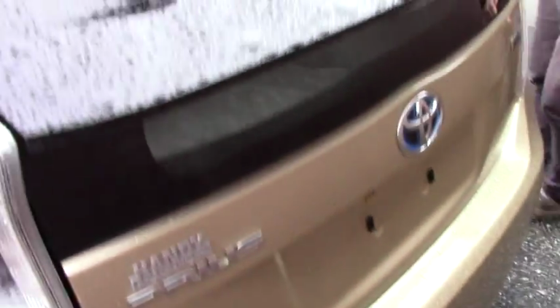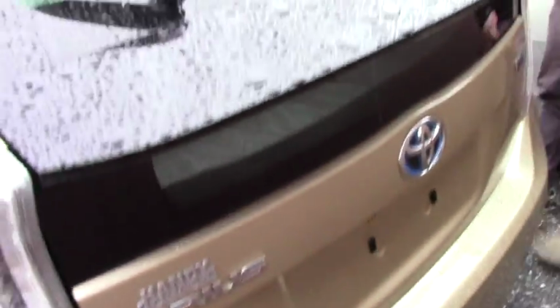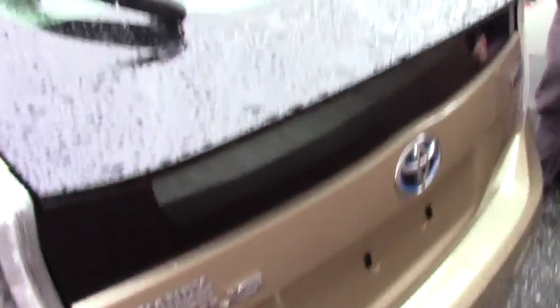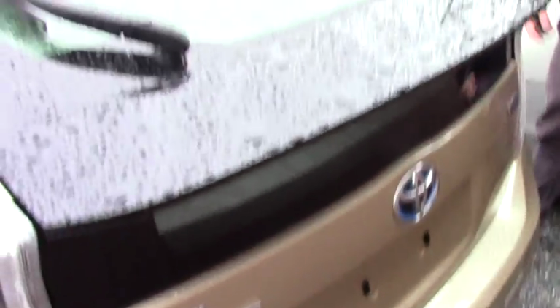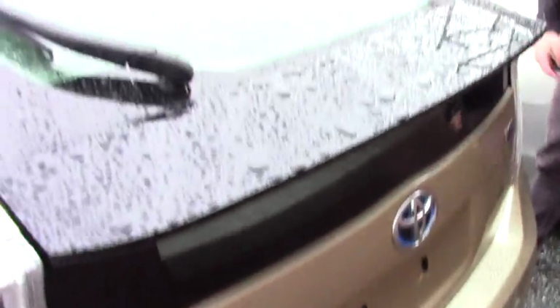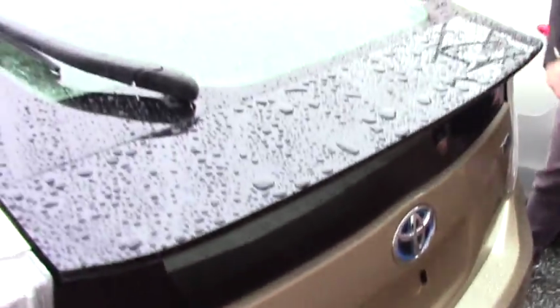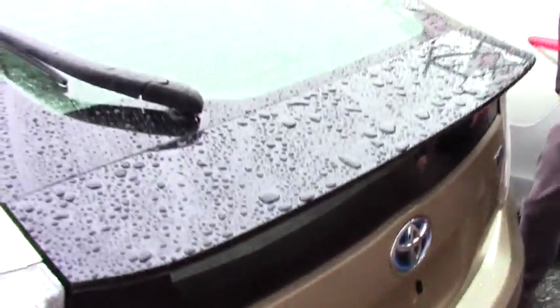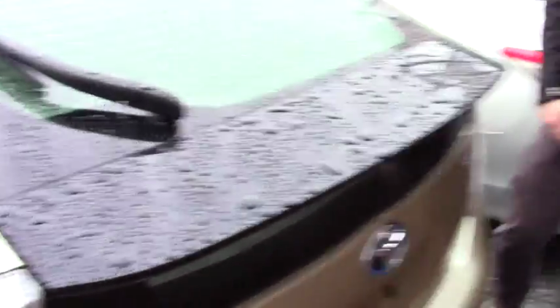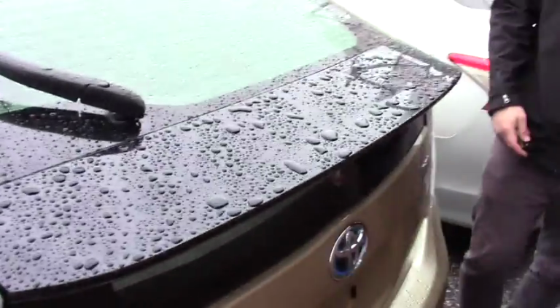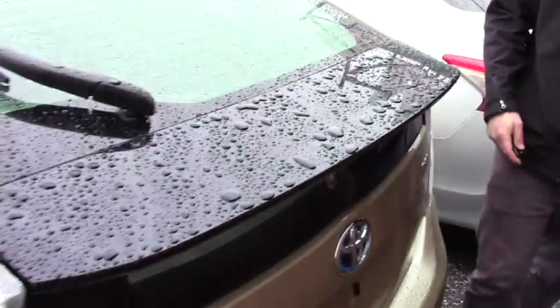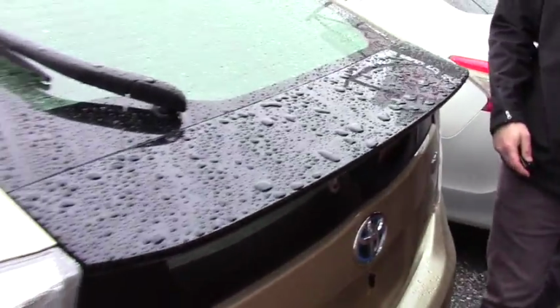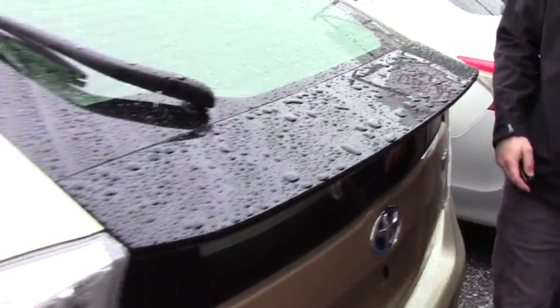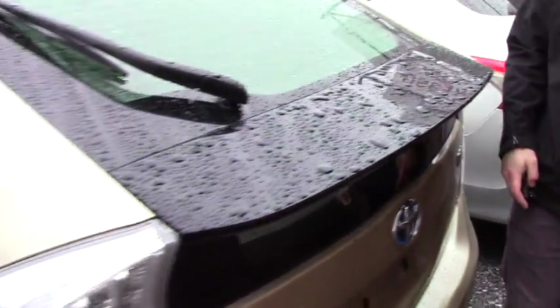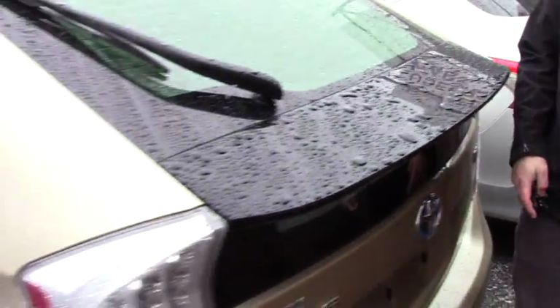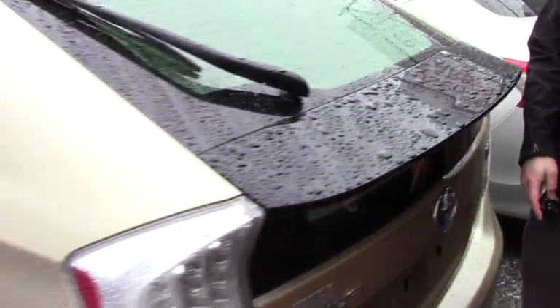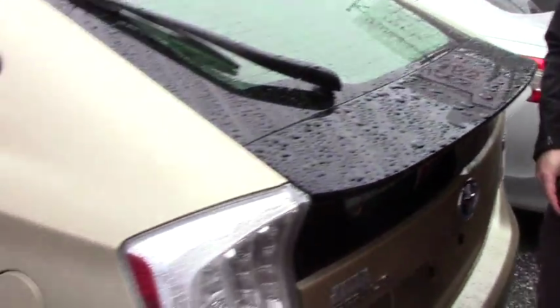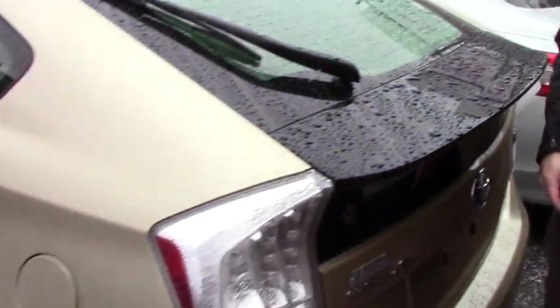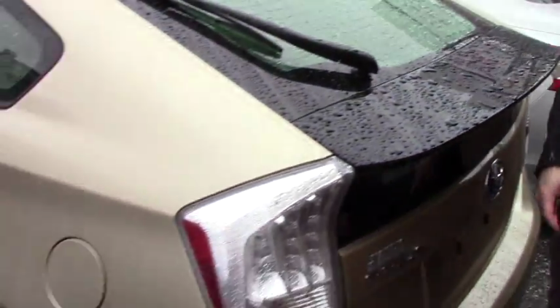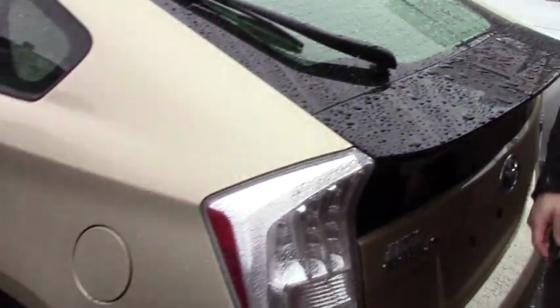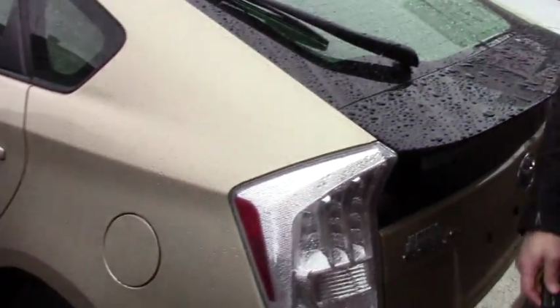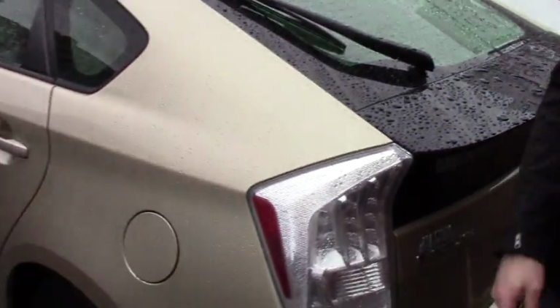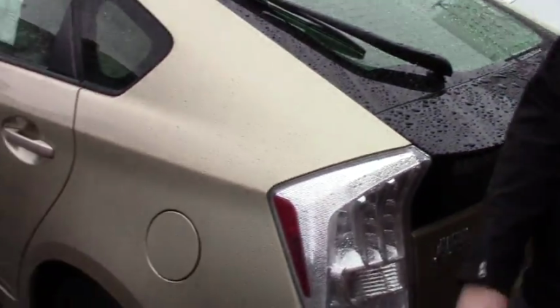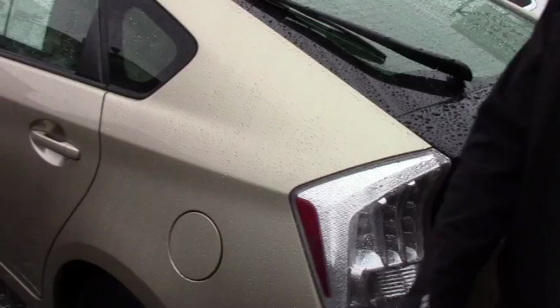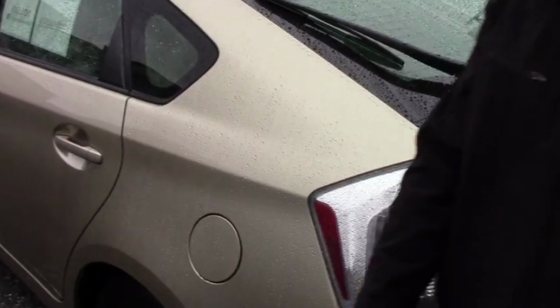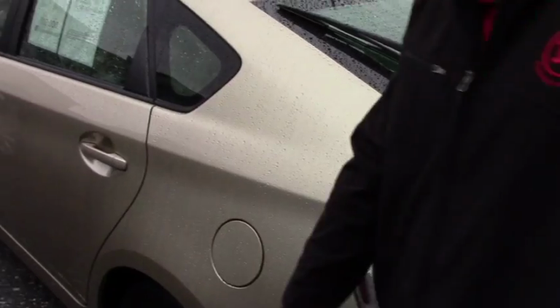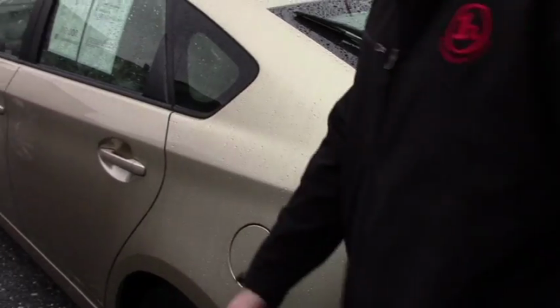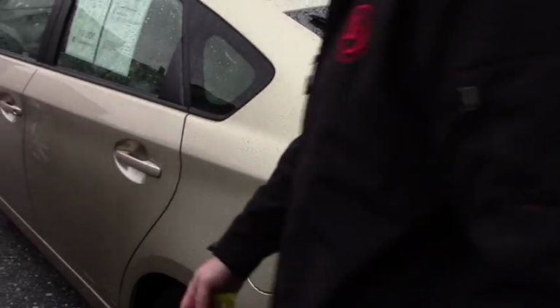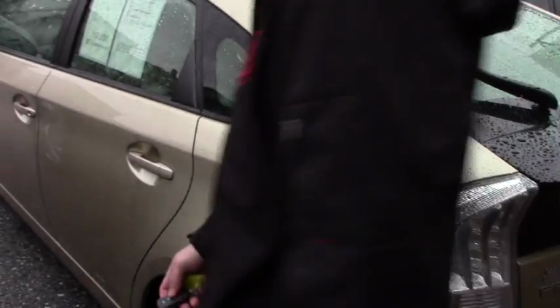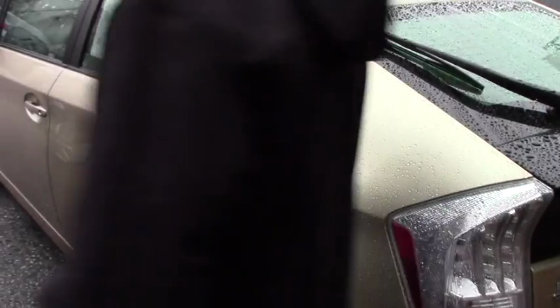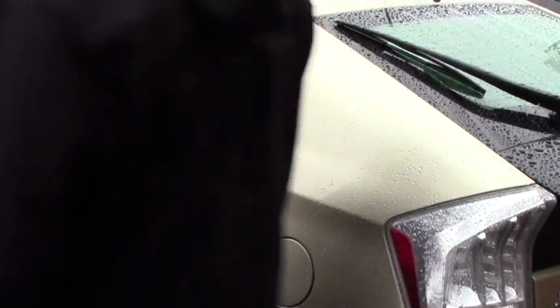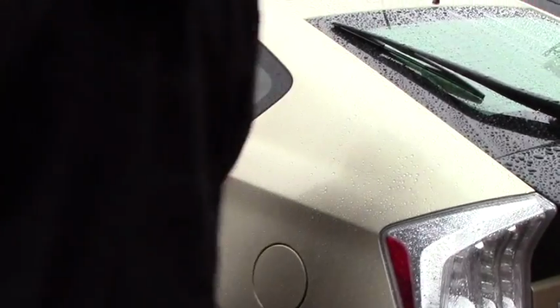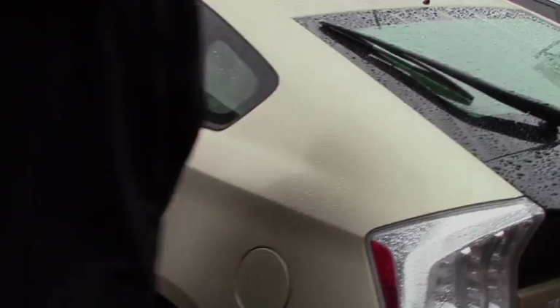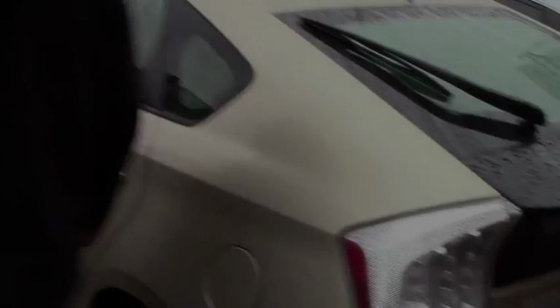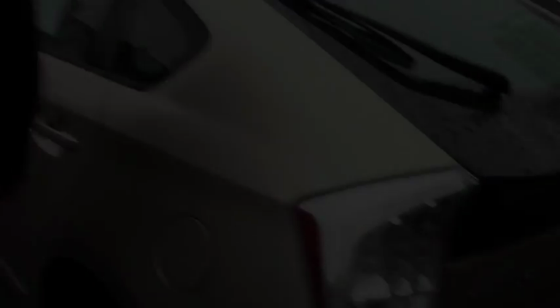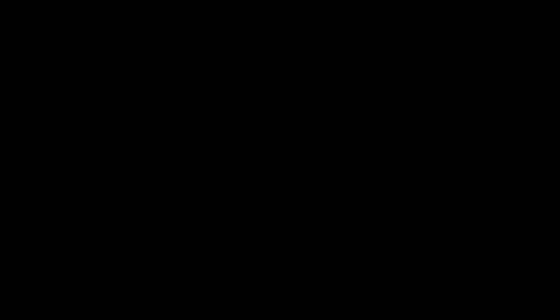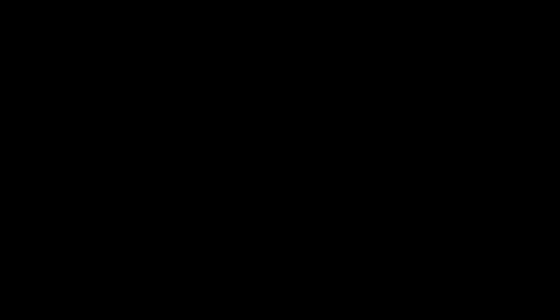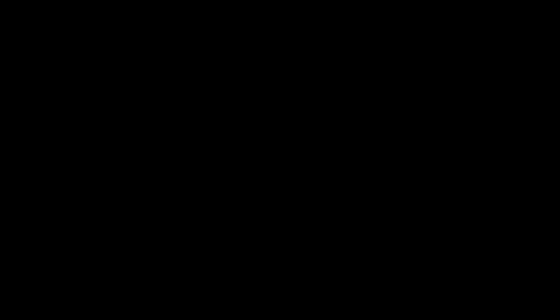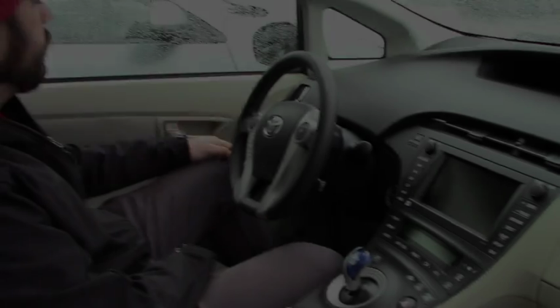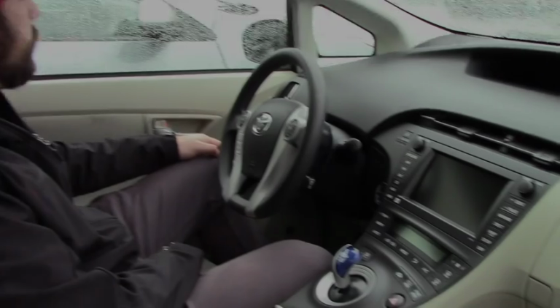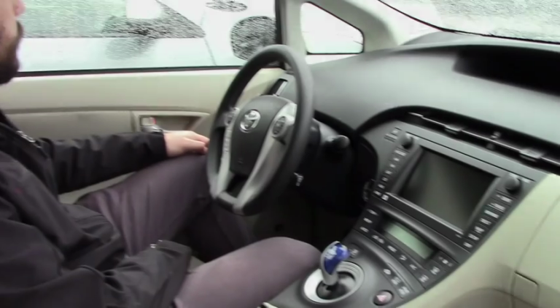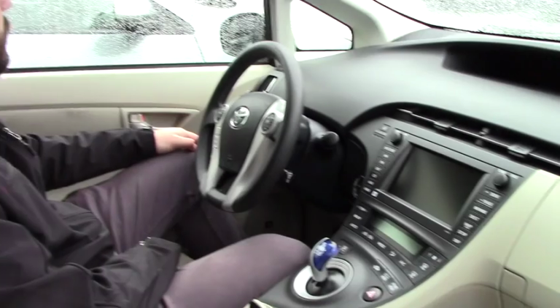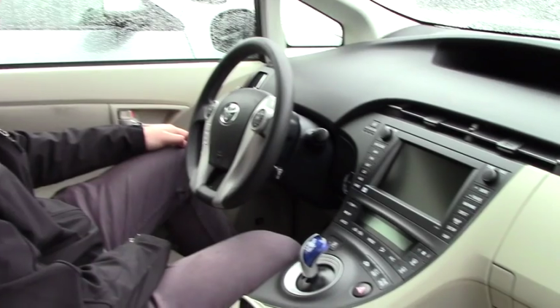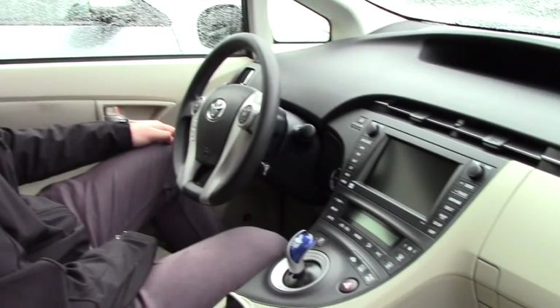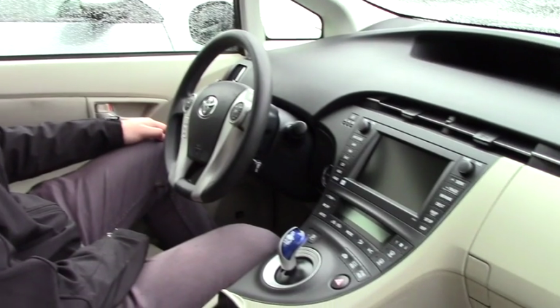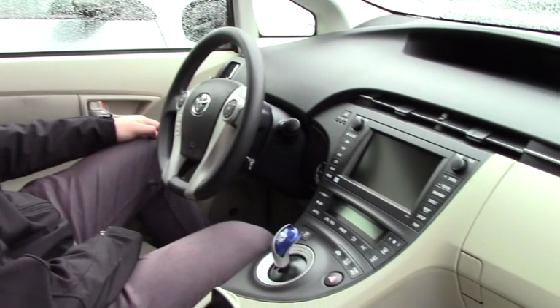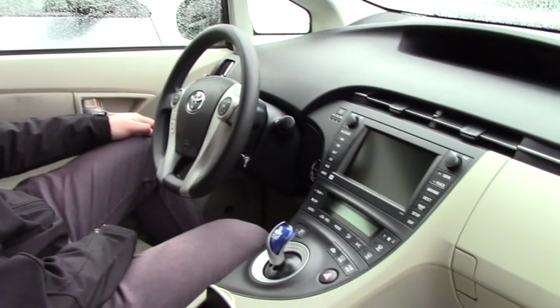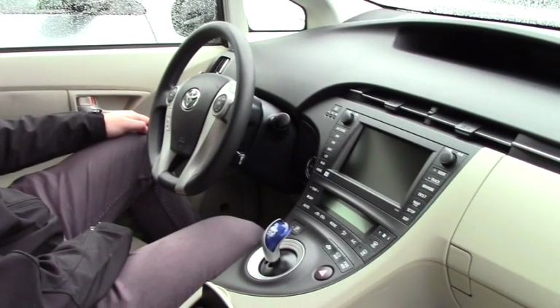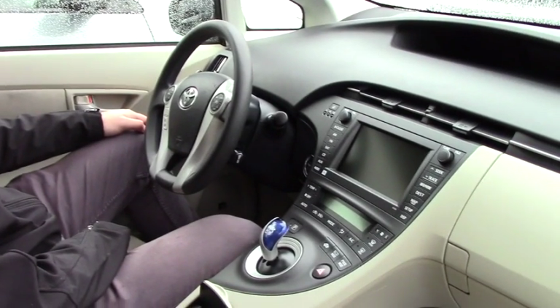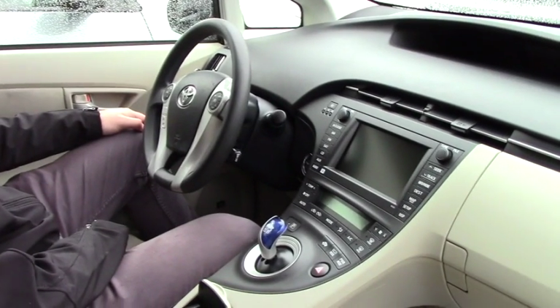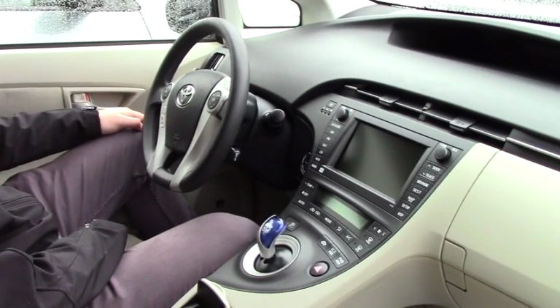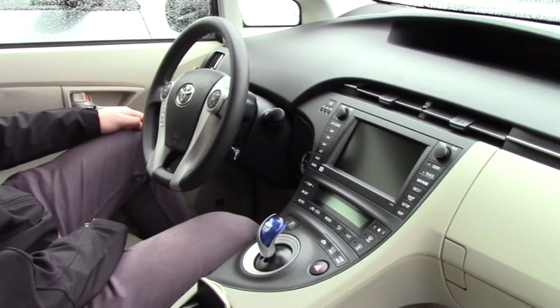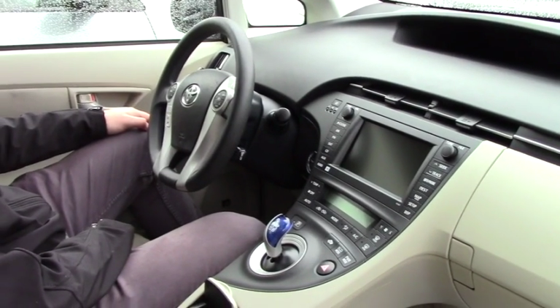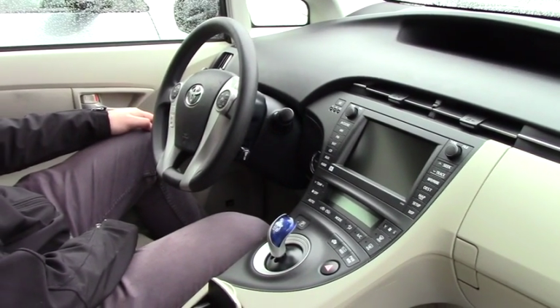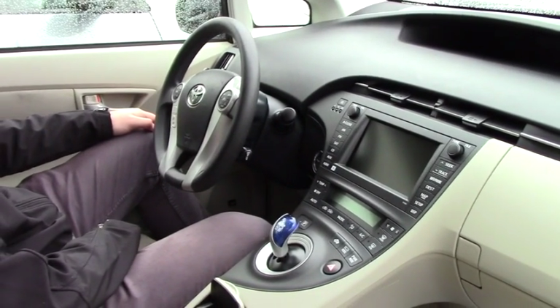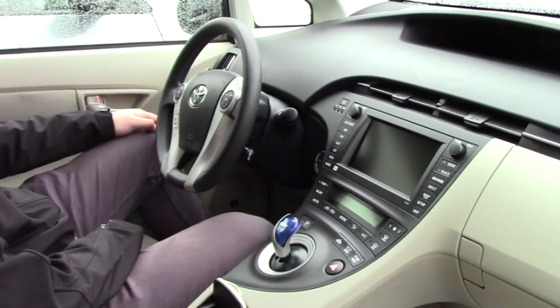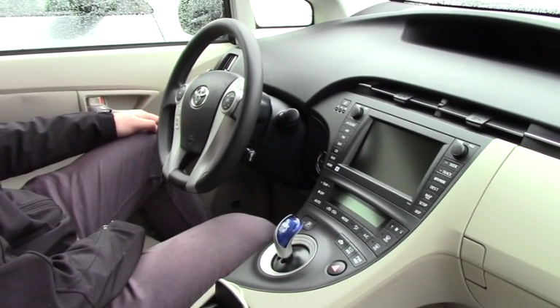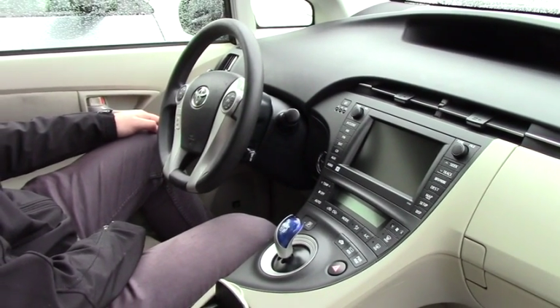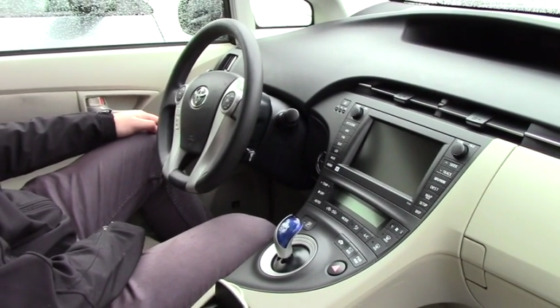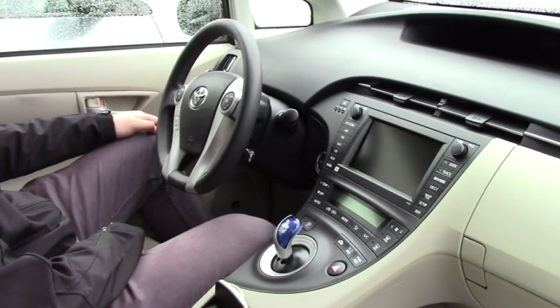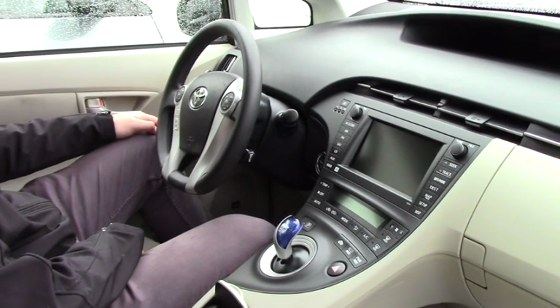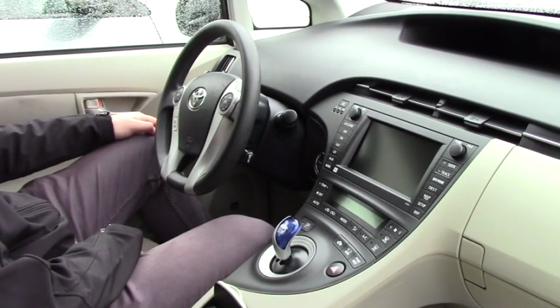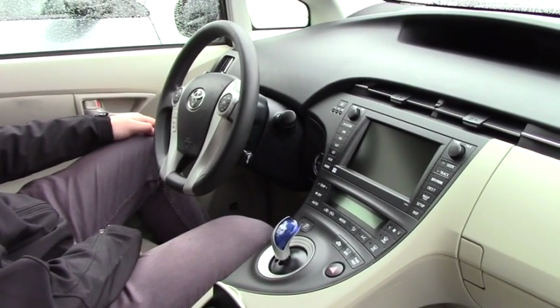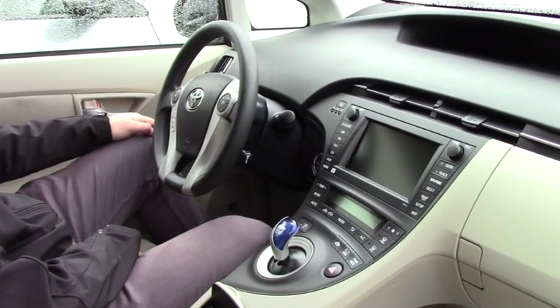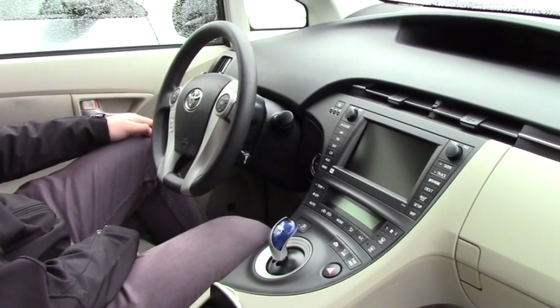Give you a quick look at the inside — let's hop on in. So inside the vehicle you got power locks, power windows, power mirrors.